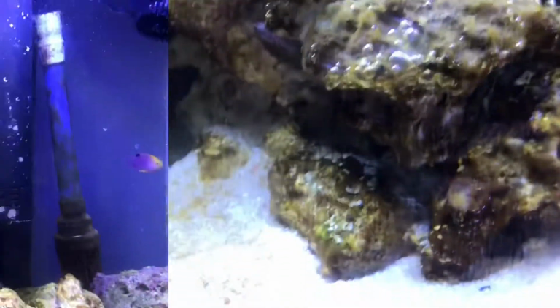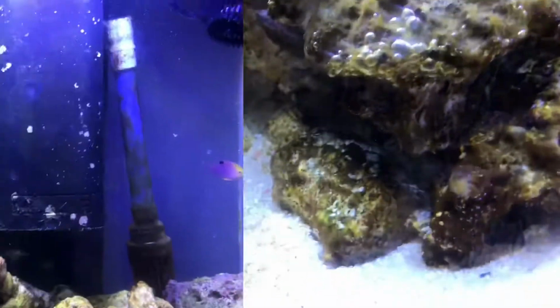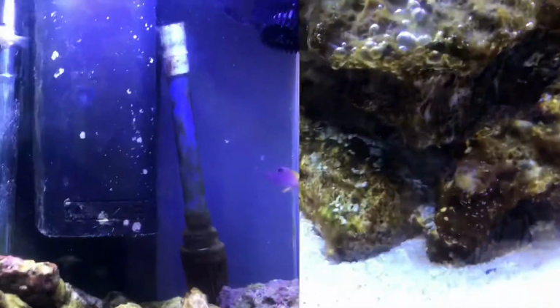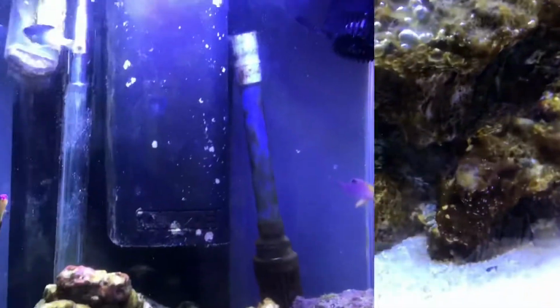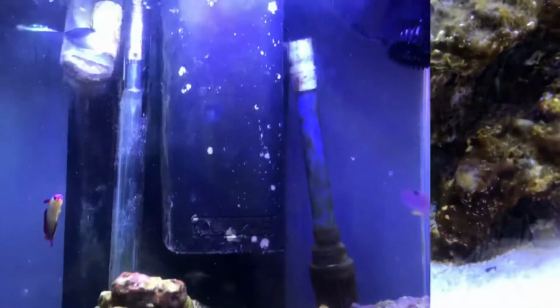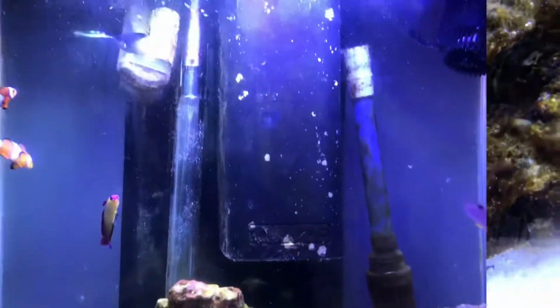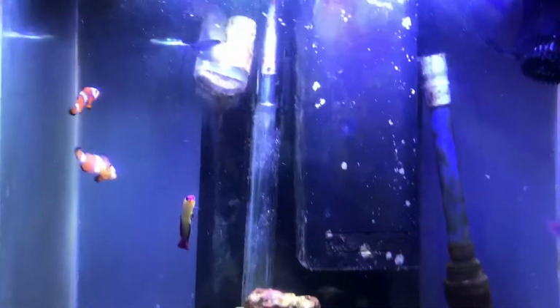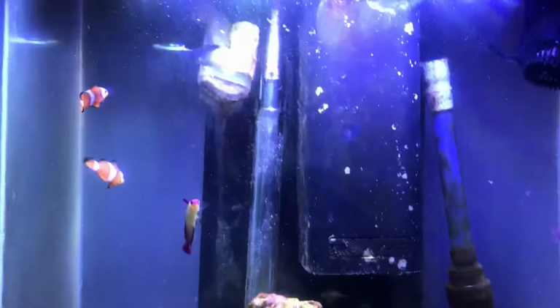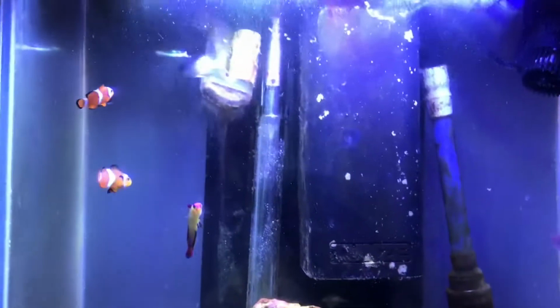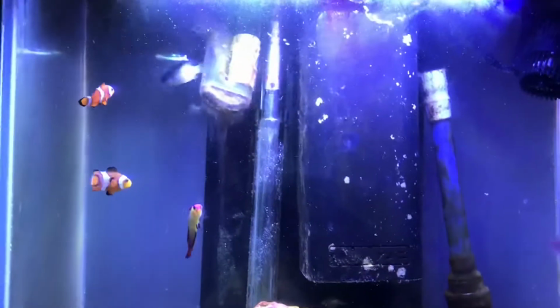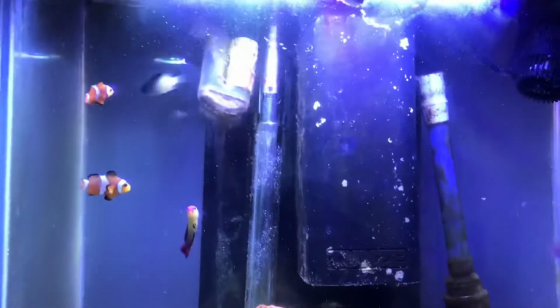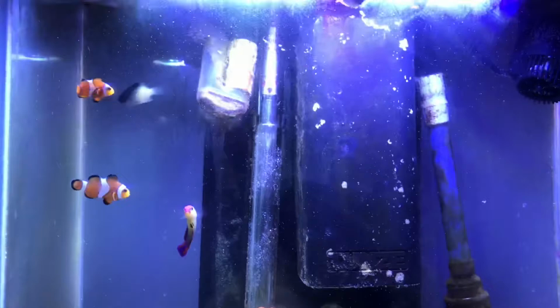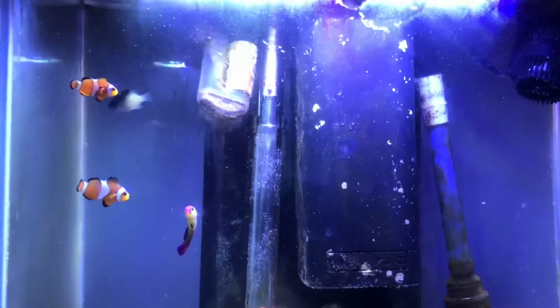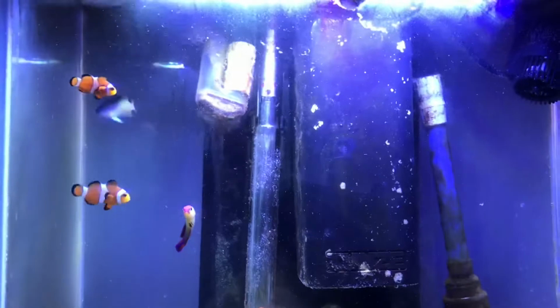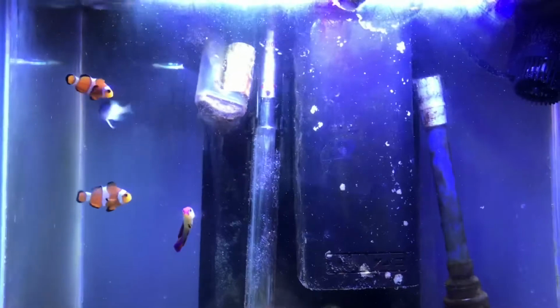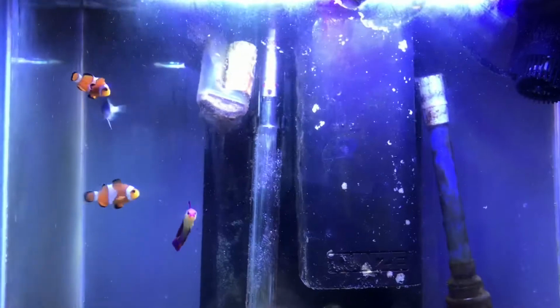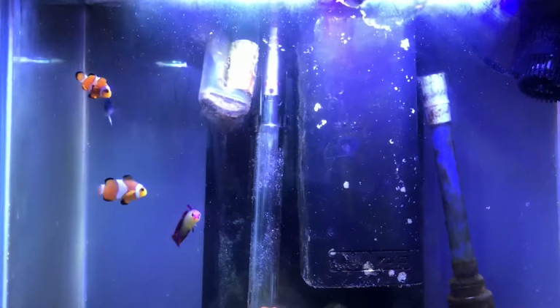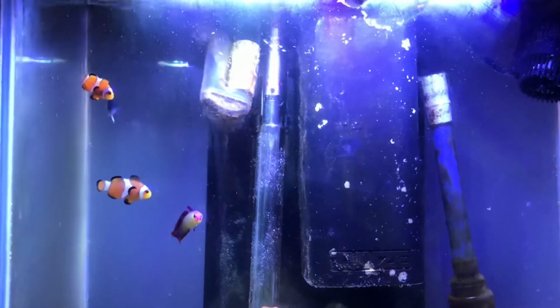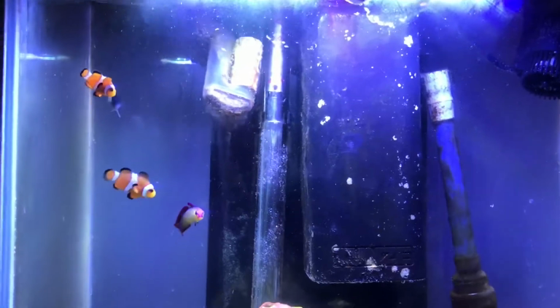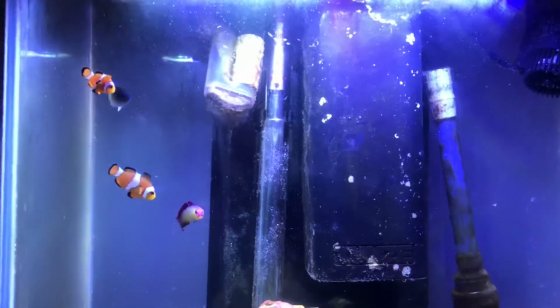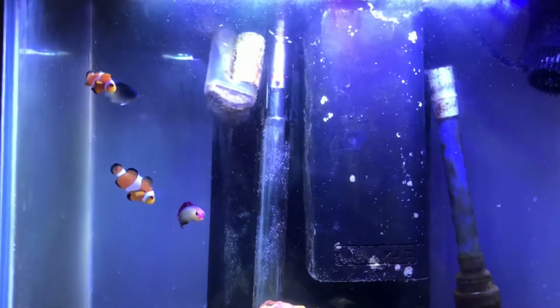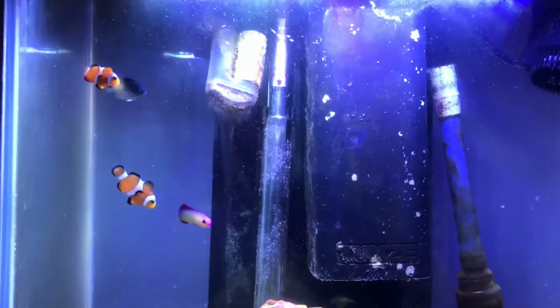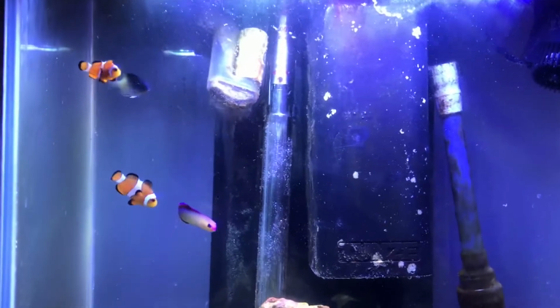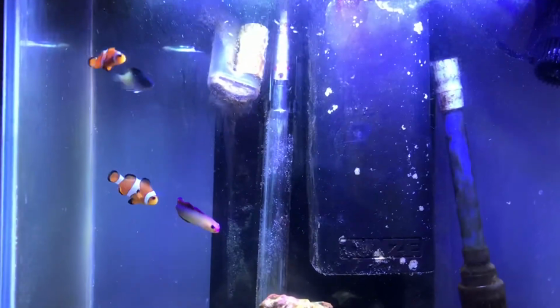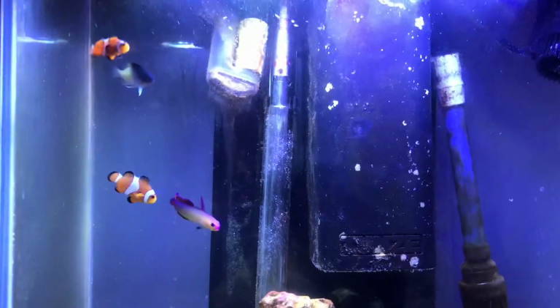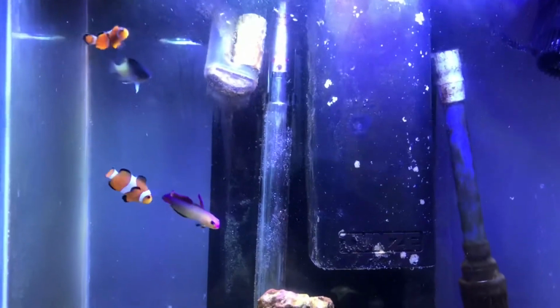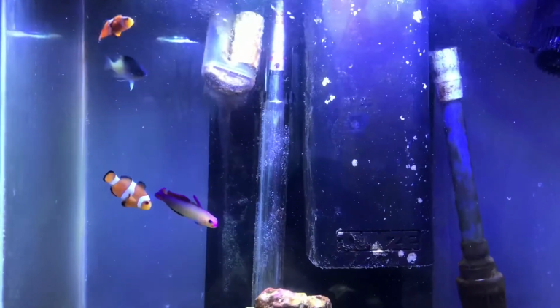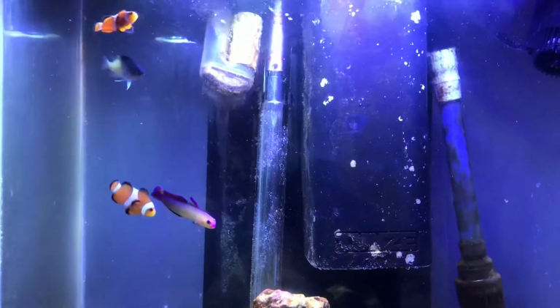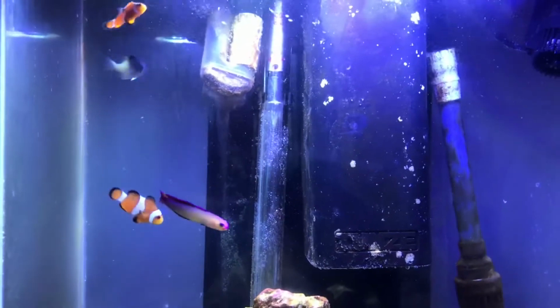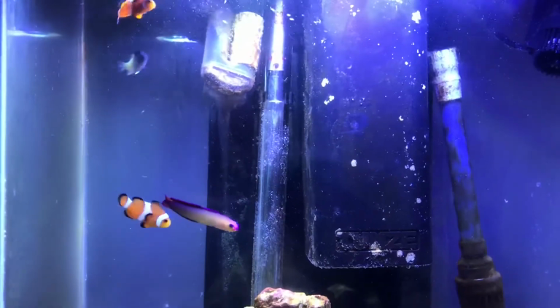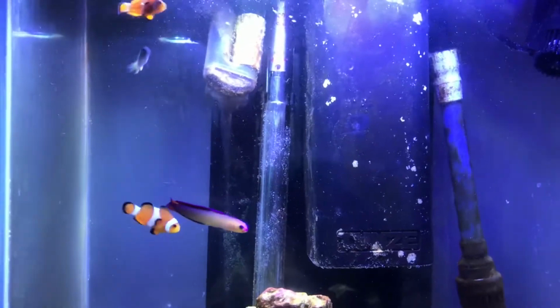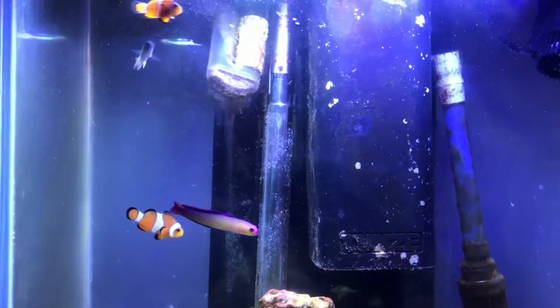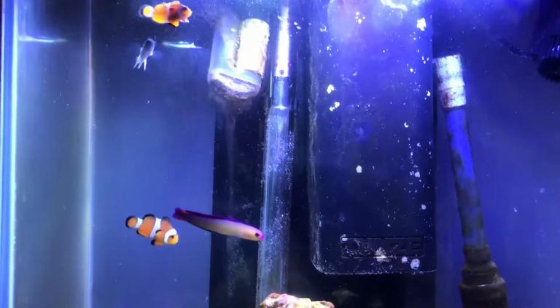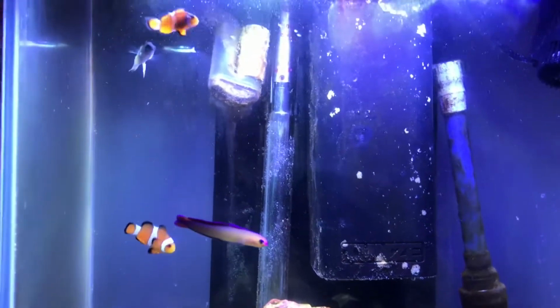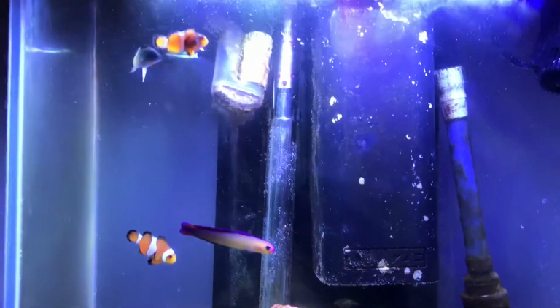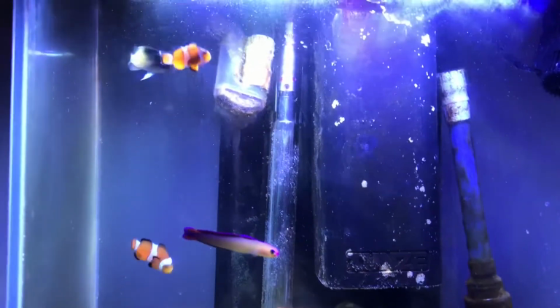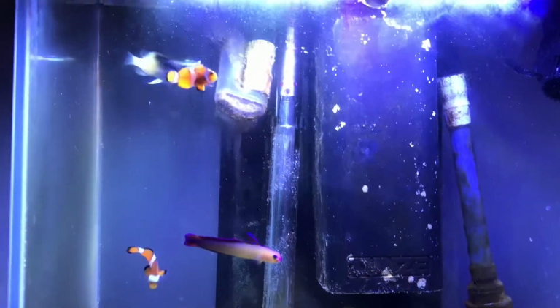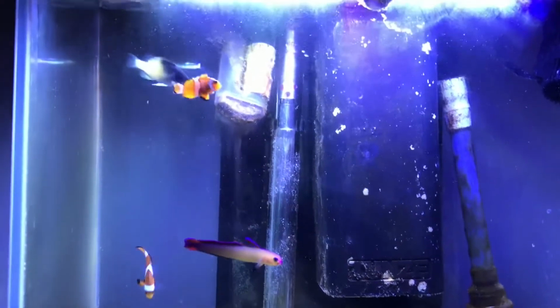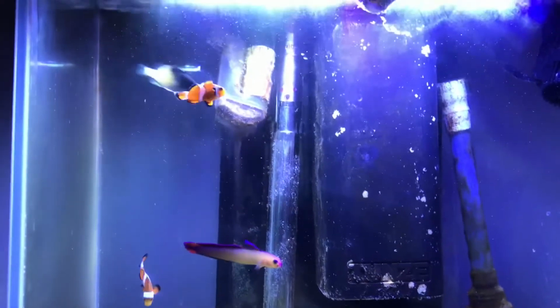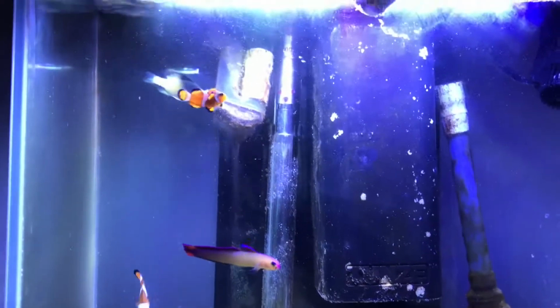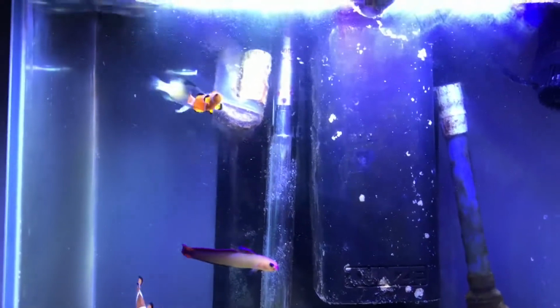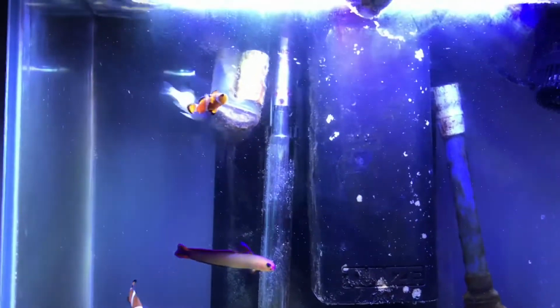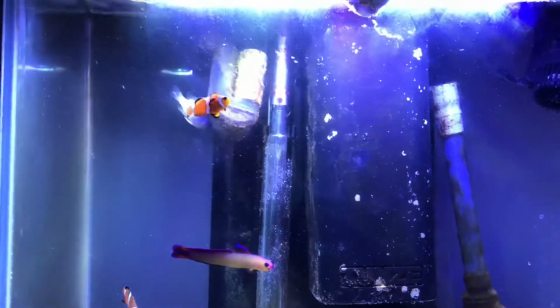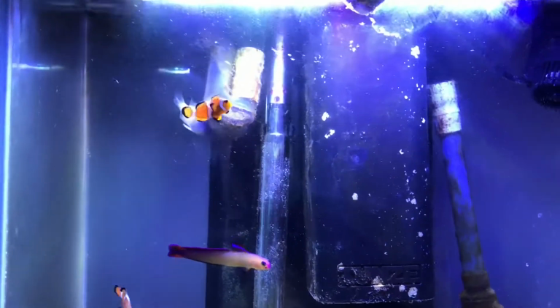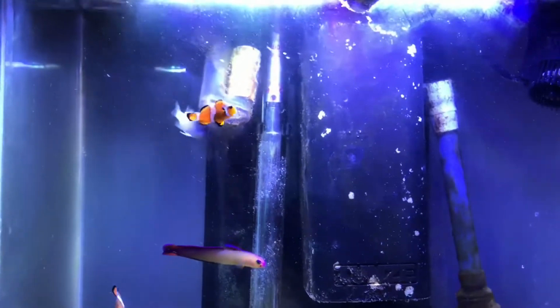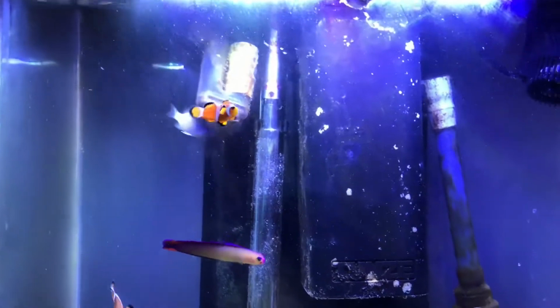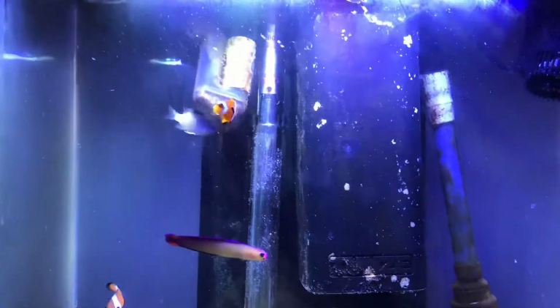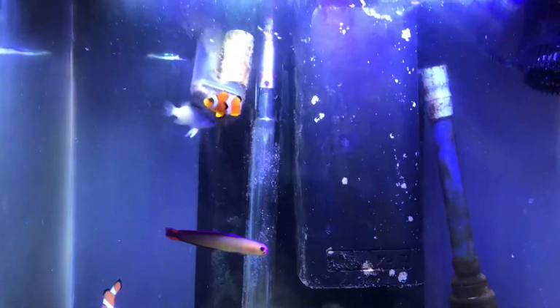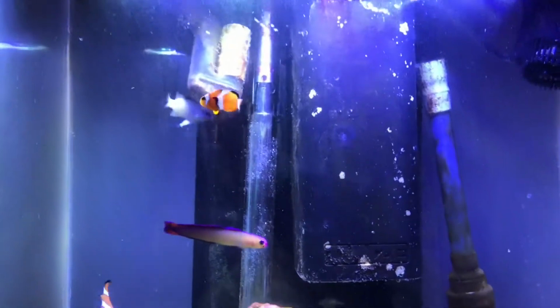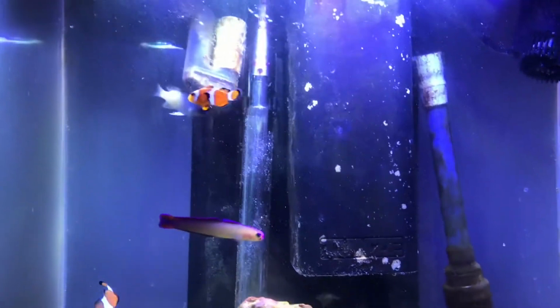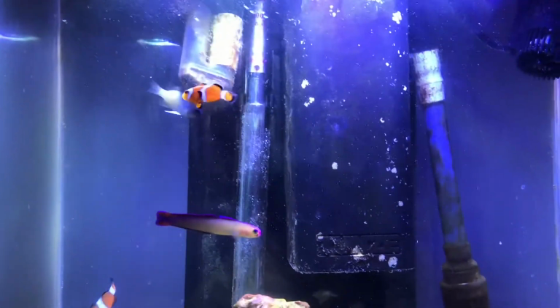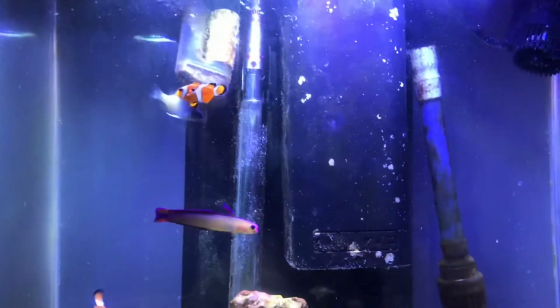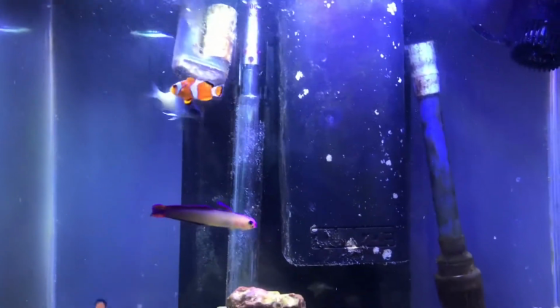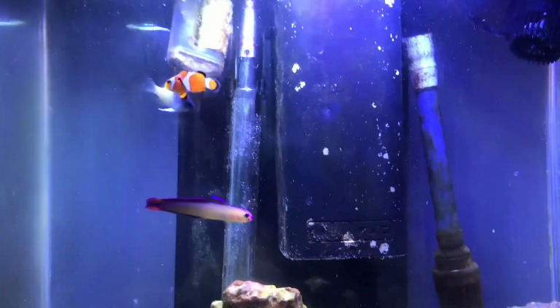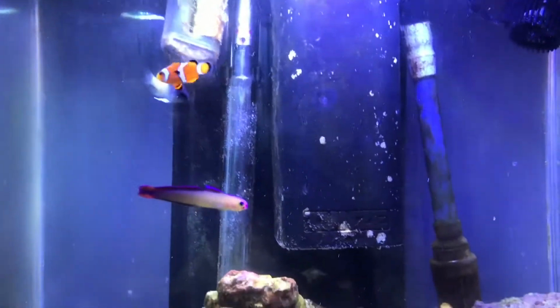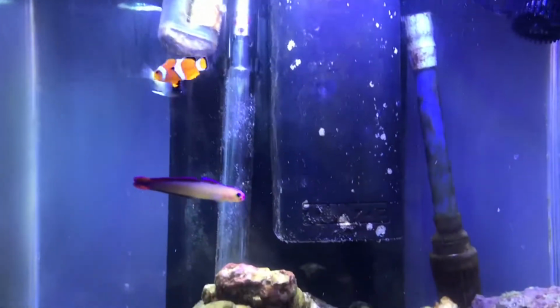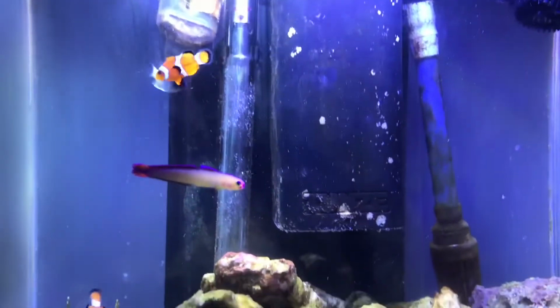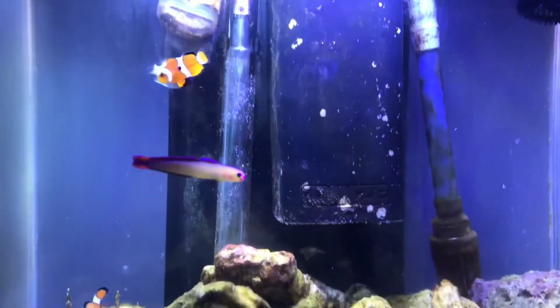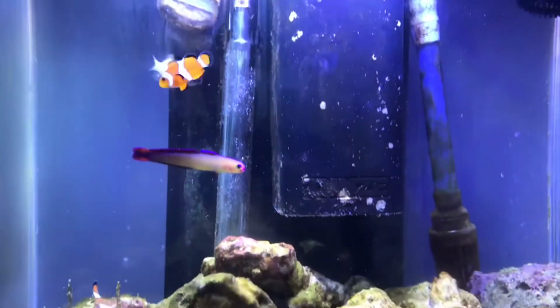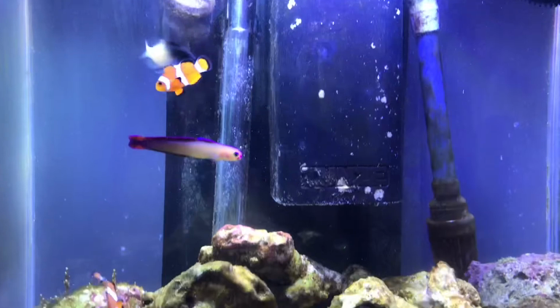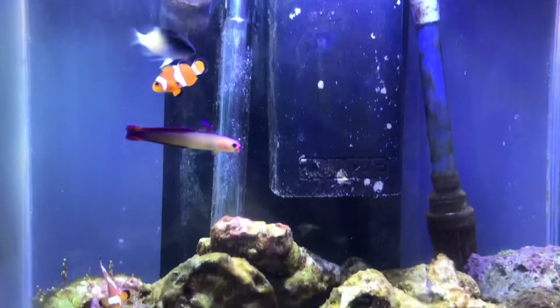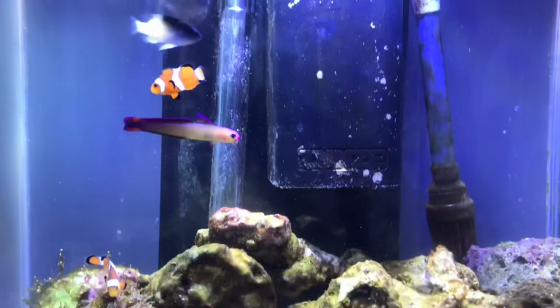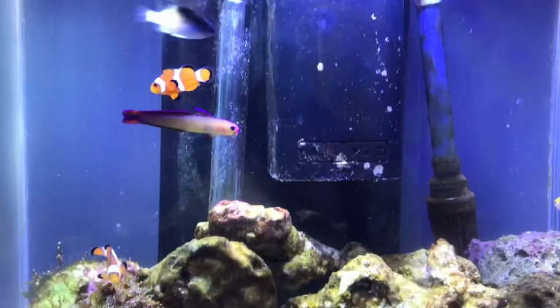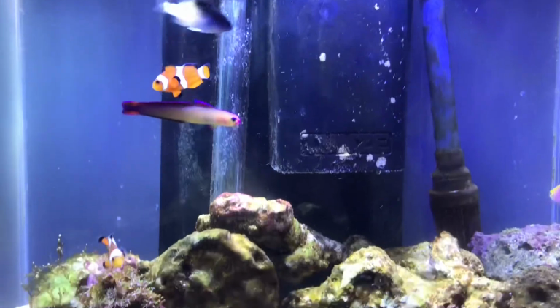So guys, we're going back to day three of having our two clowns. As you can see, we have our purple and white damsel and firefish.